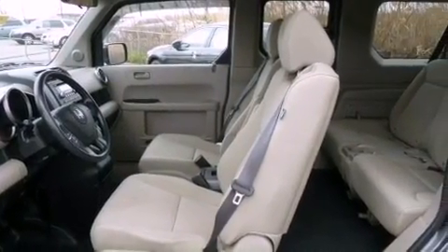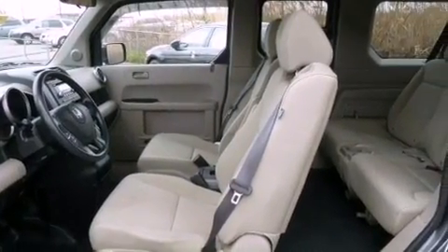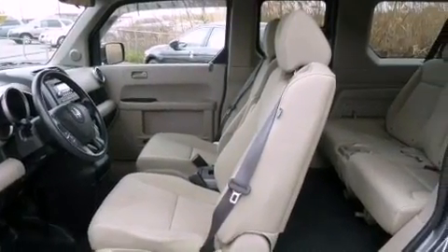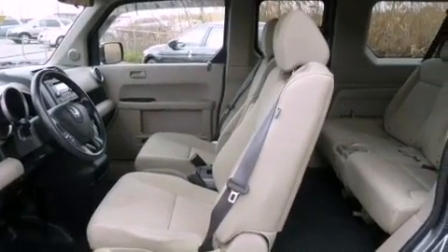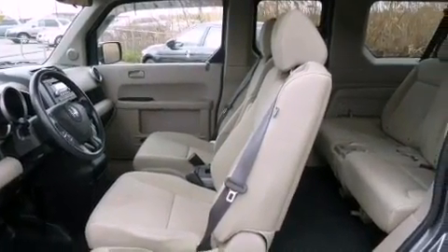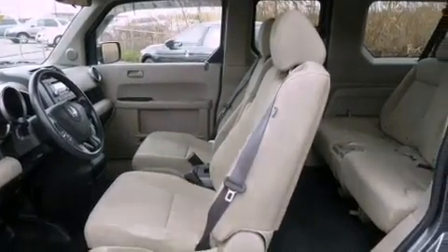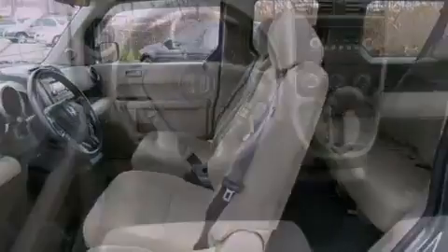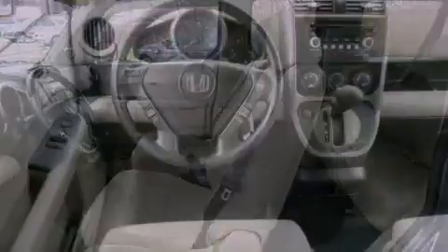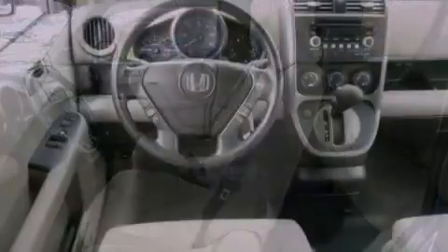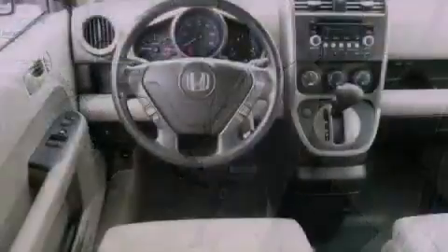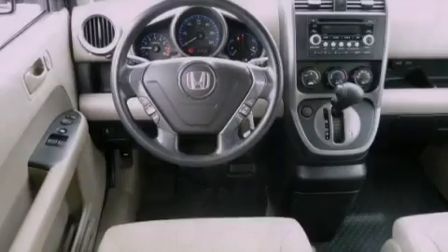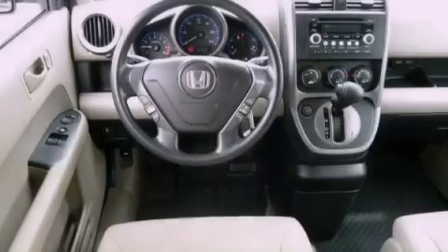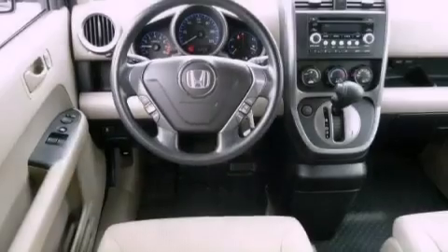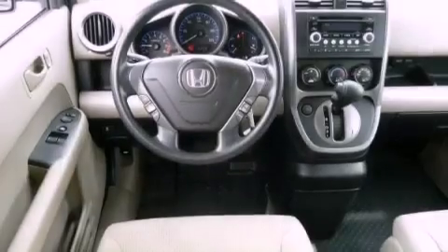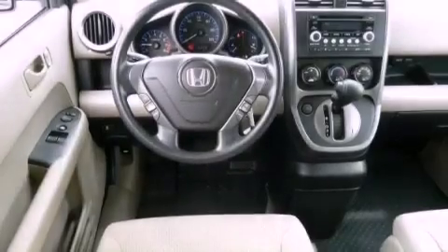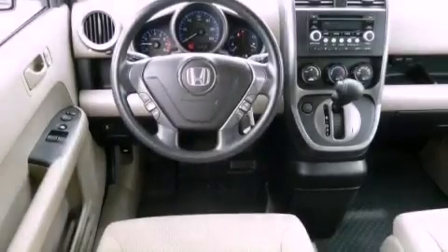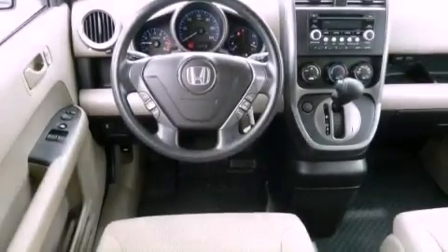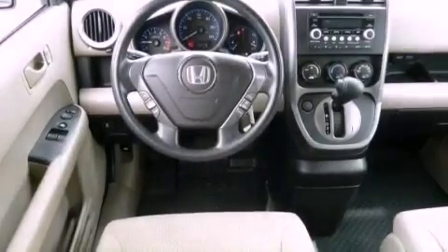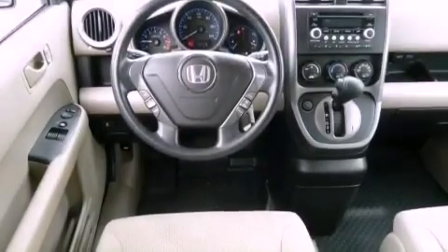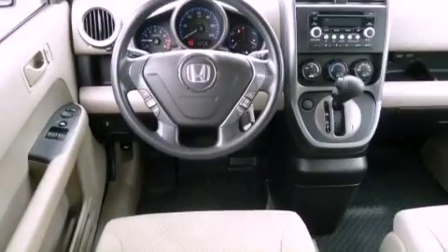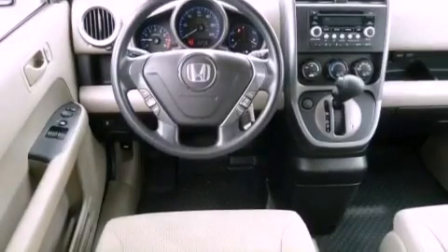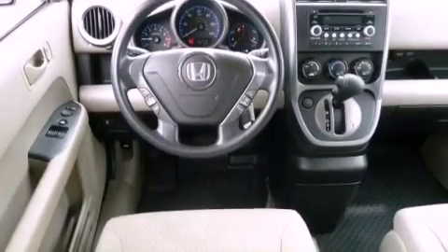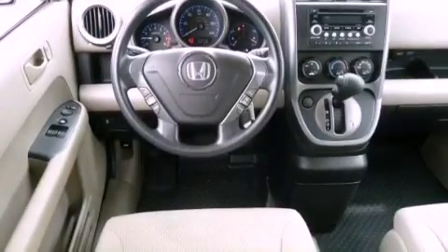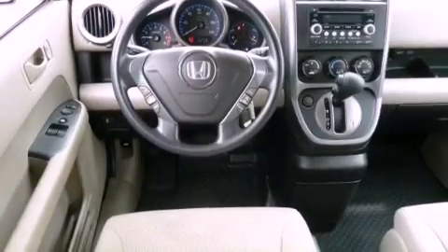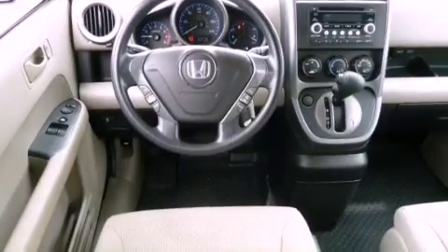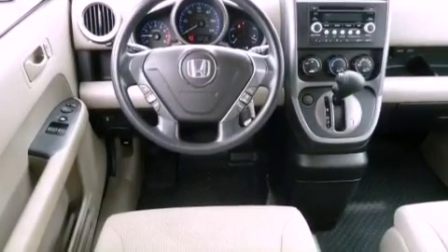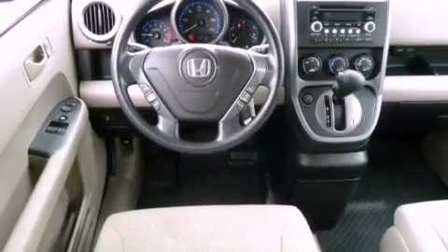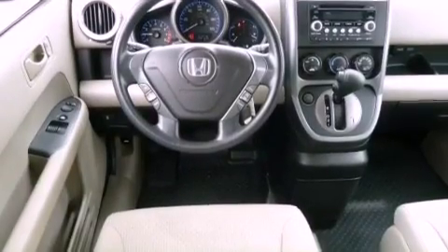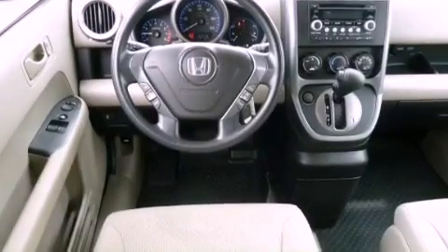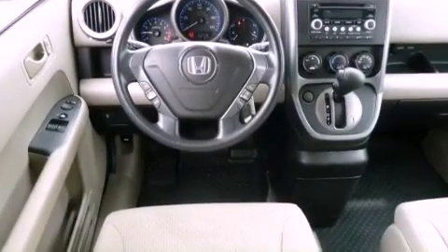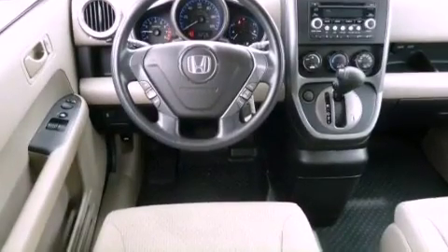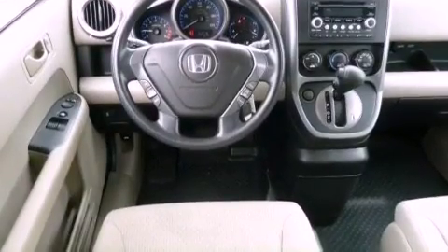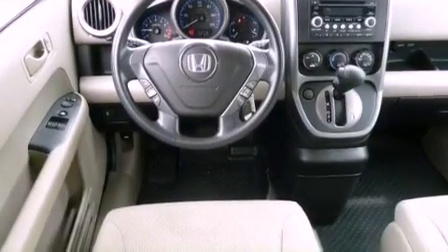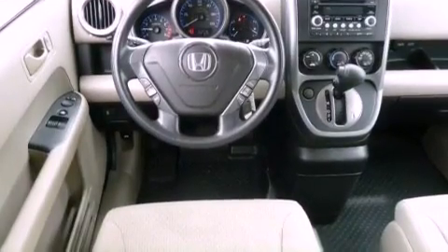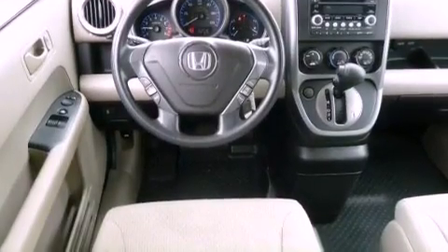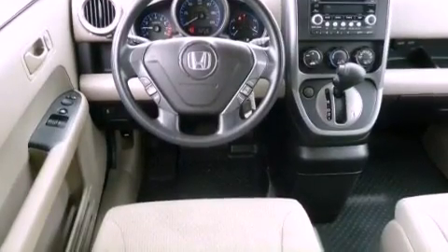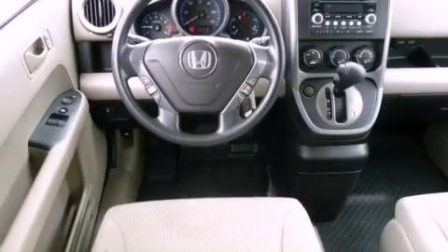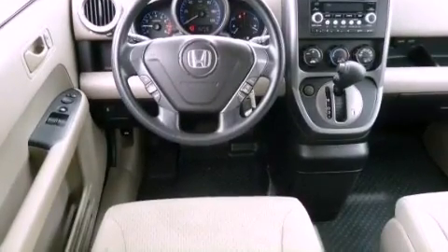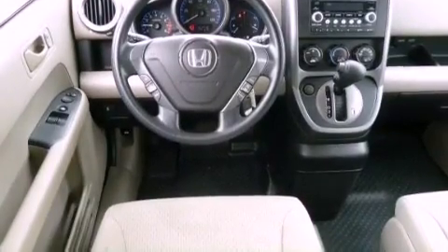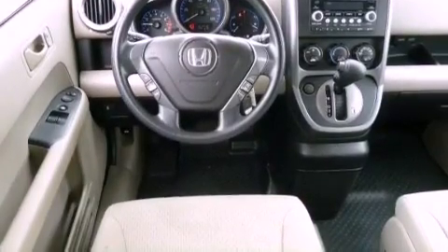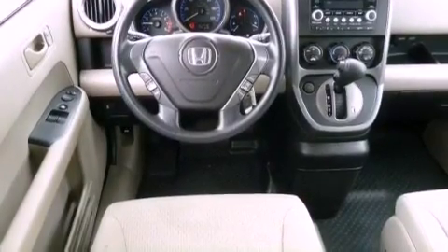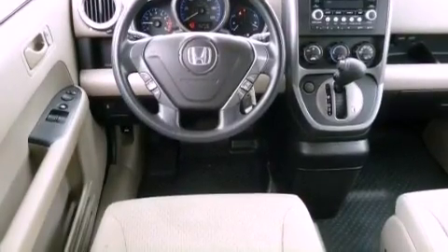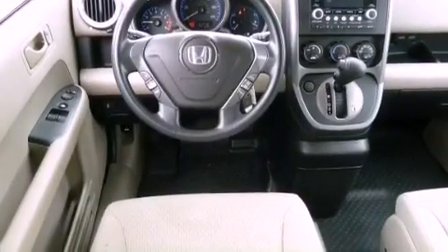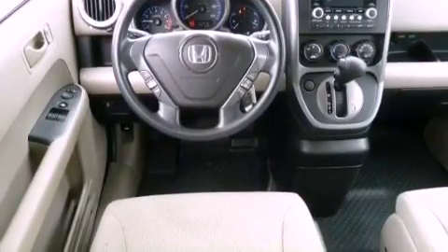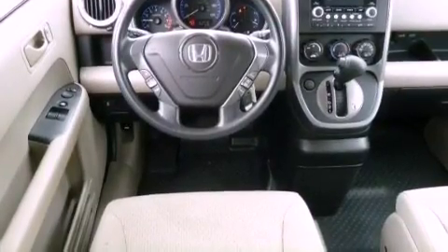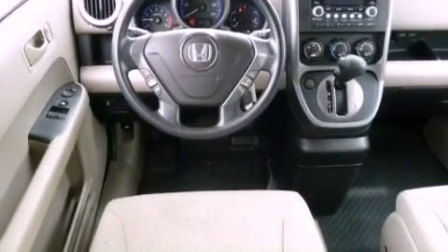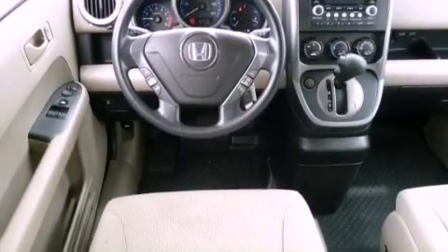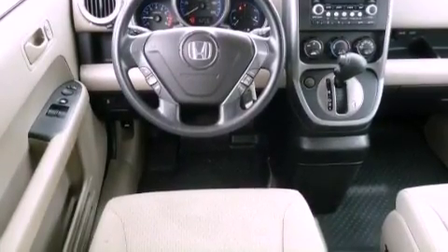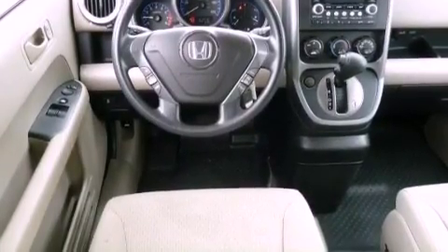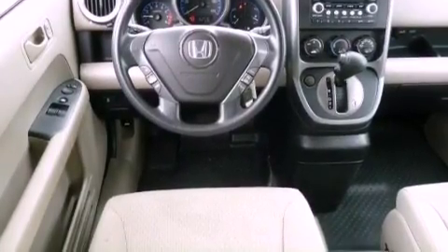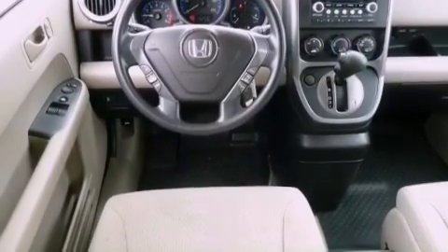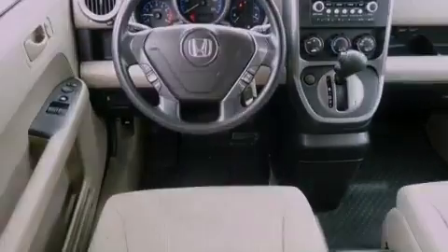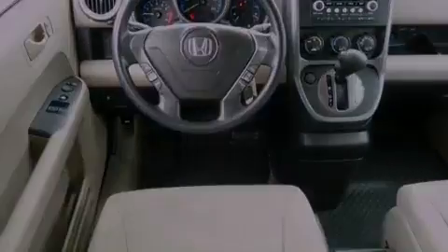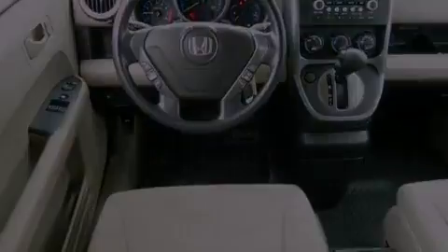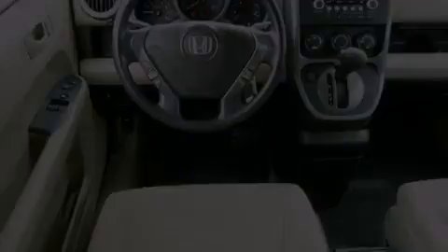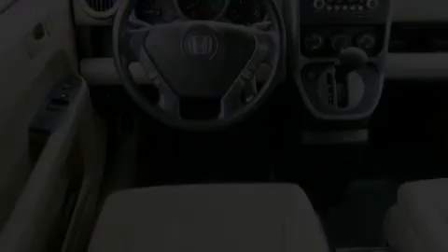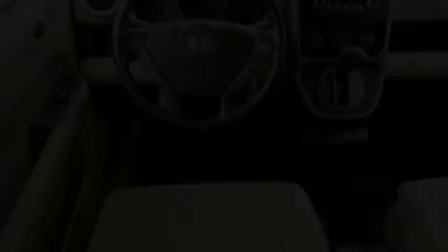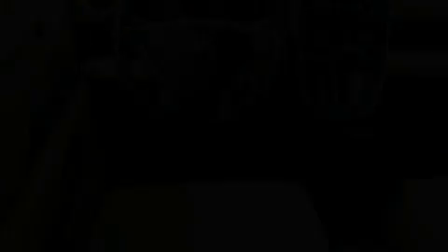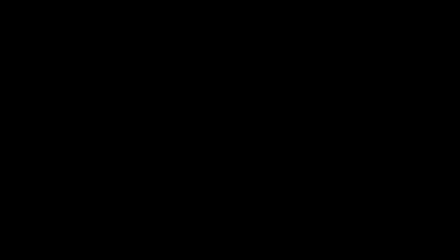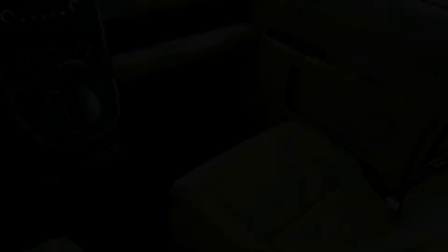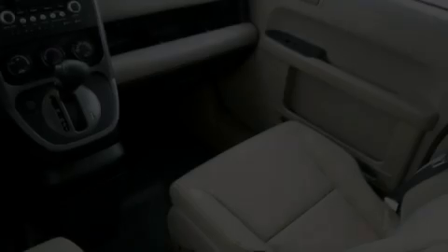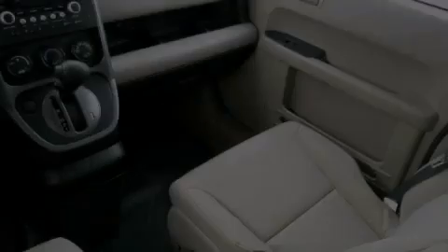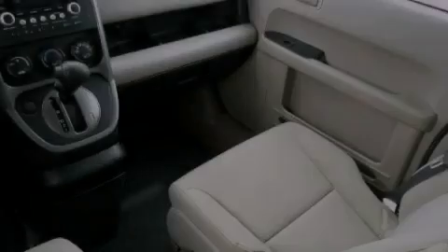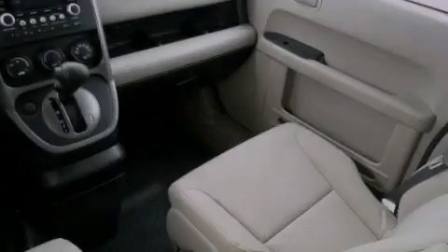Air conditioning, cruise control, full-power accessories, an electronic throttle,